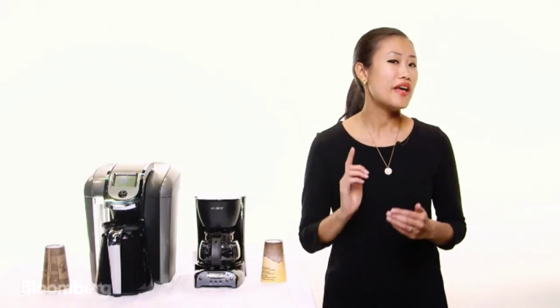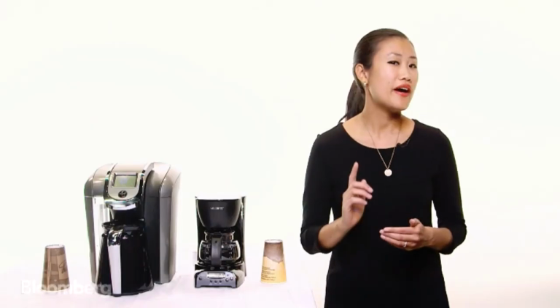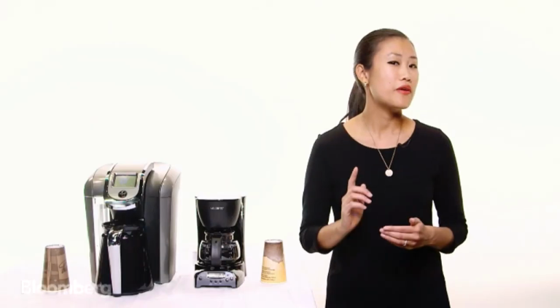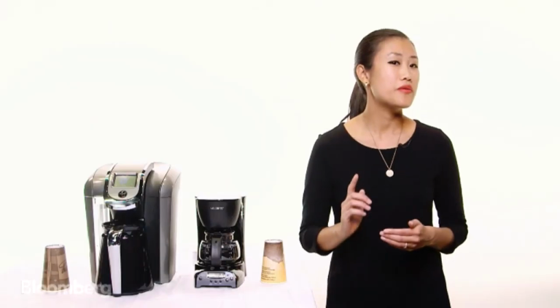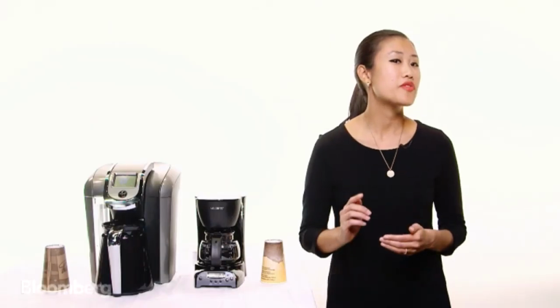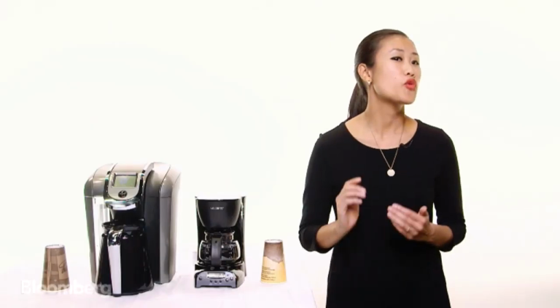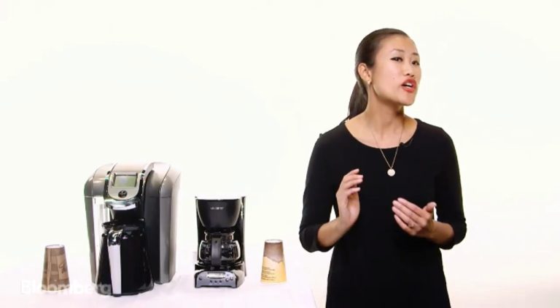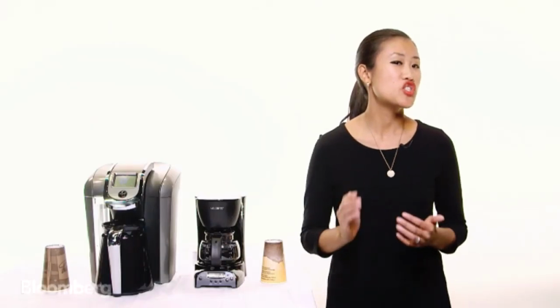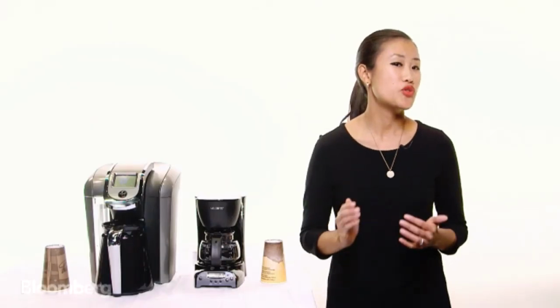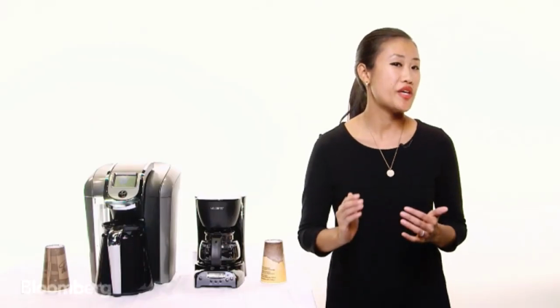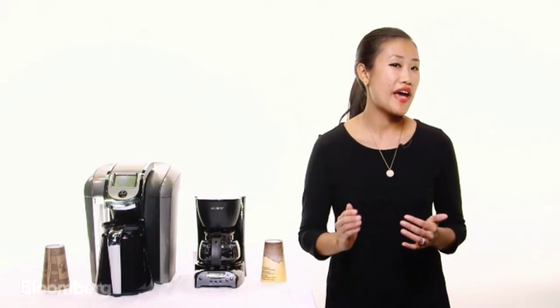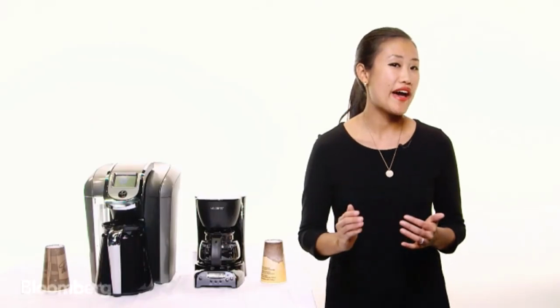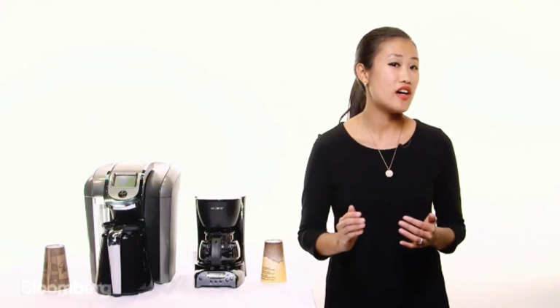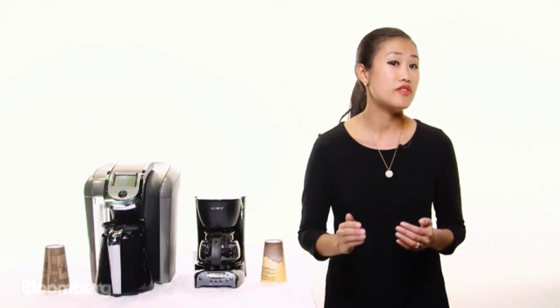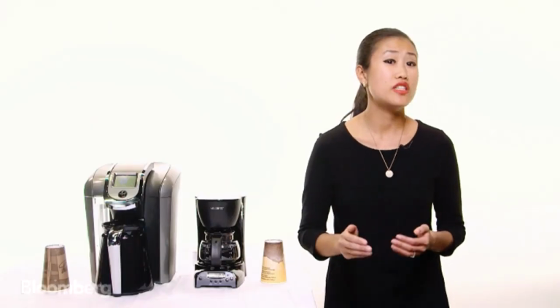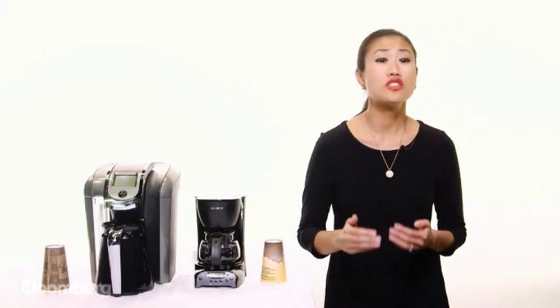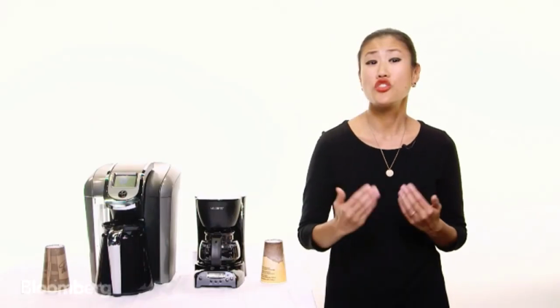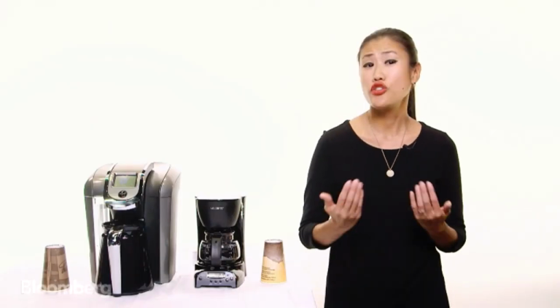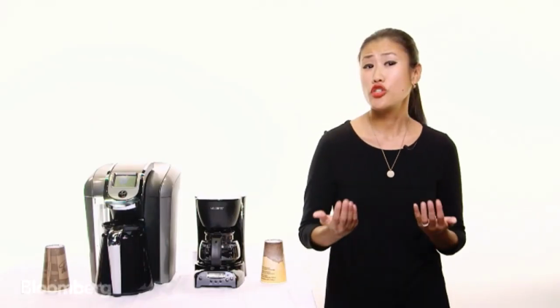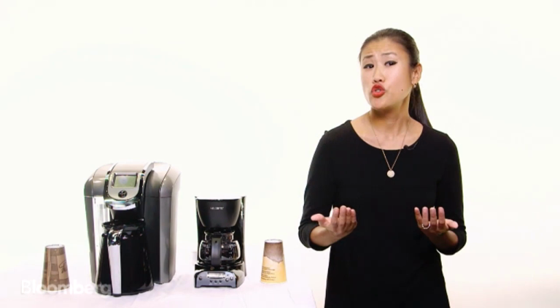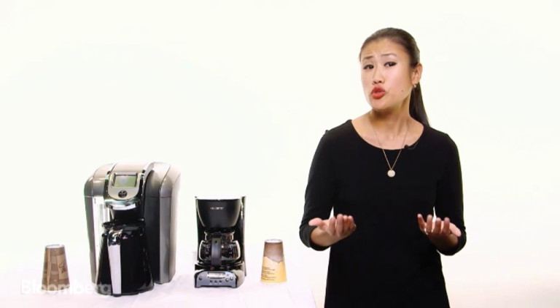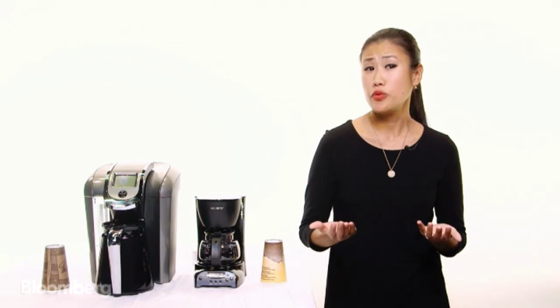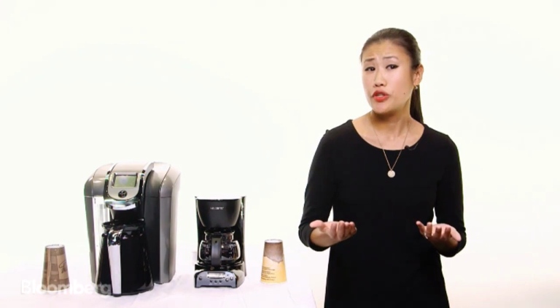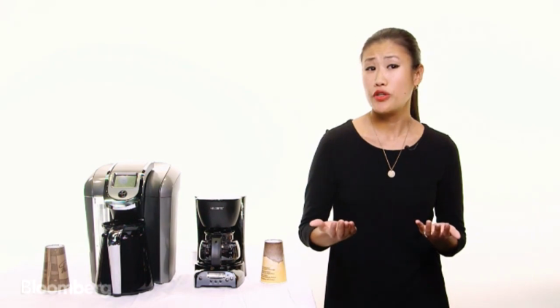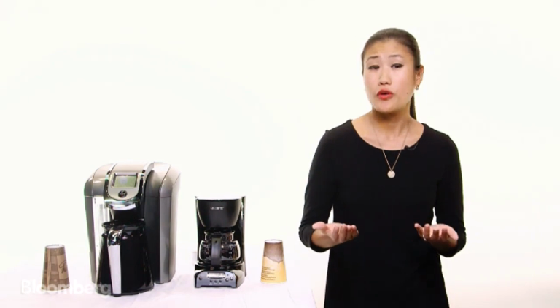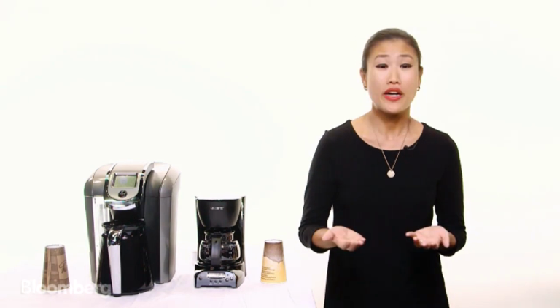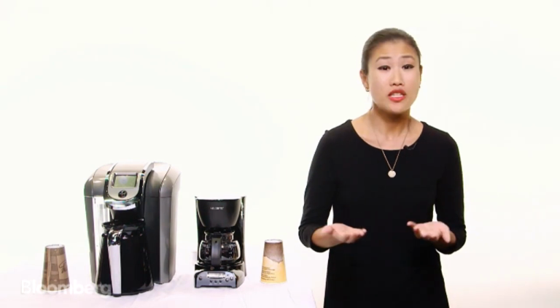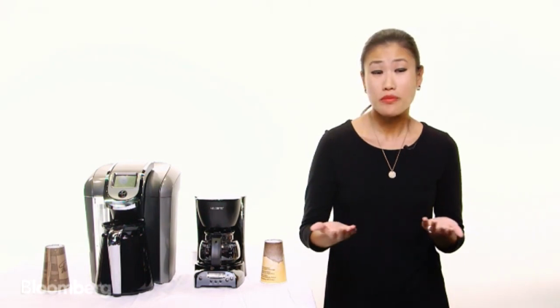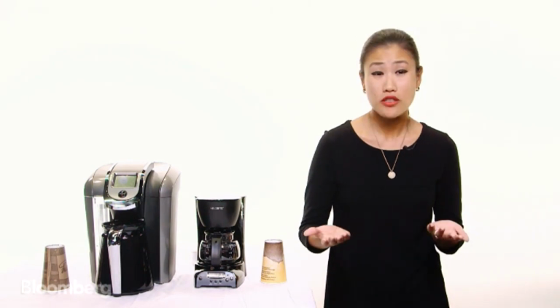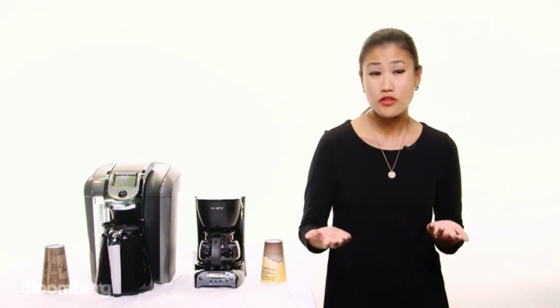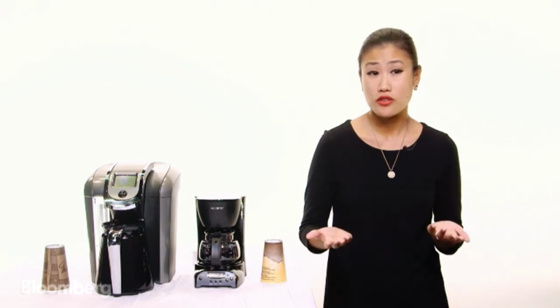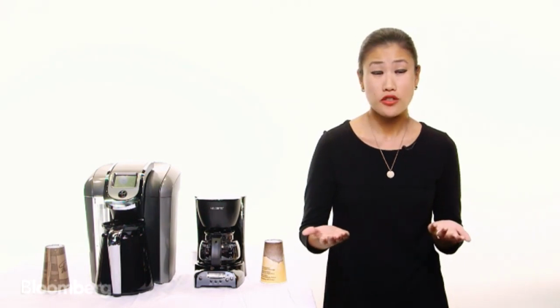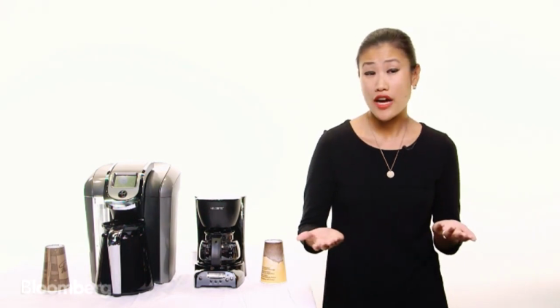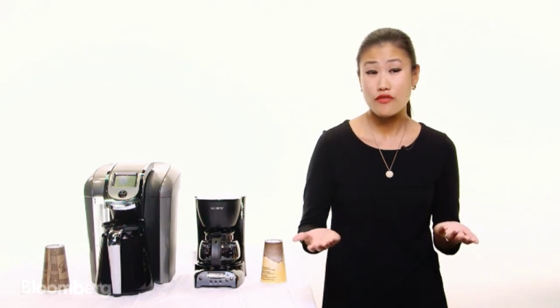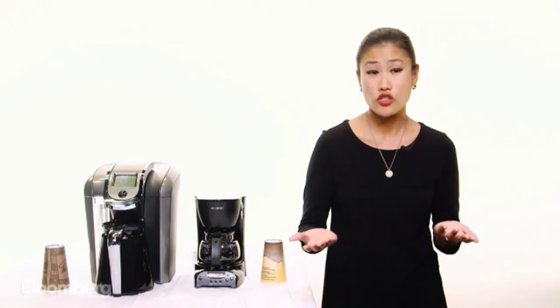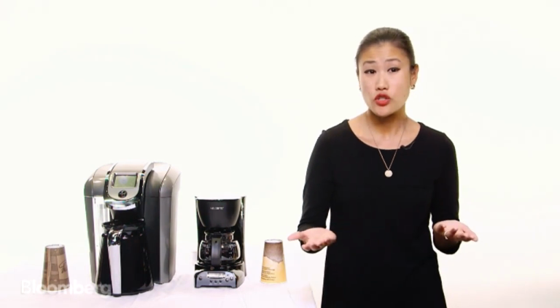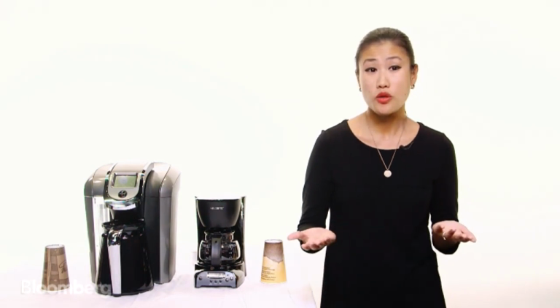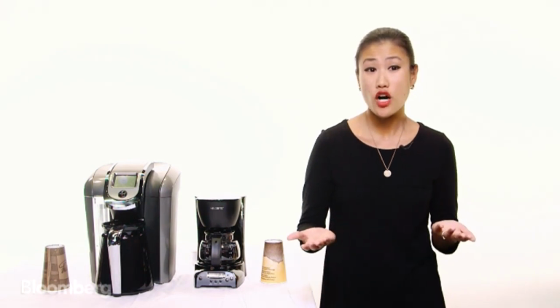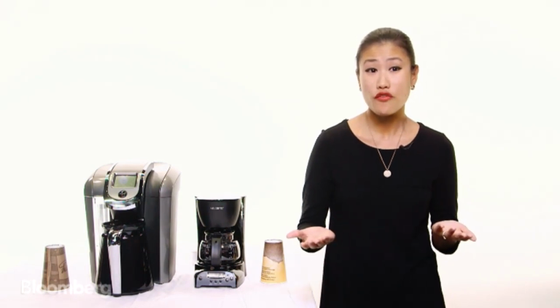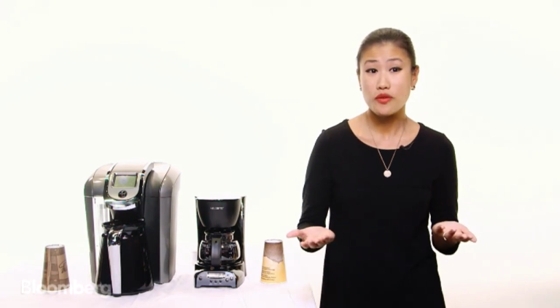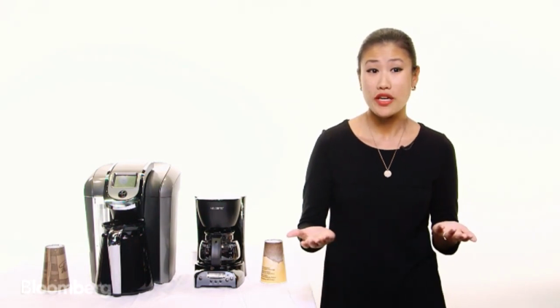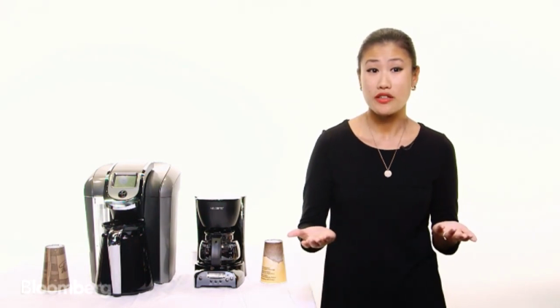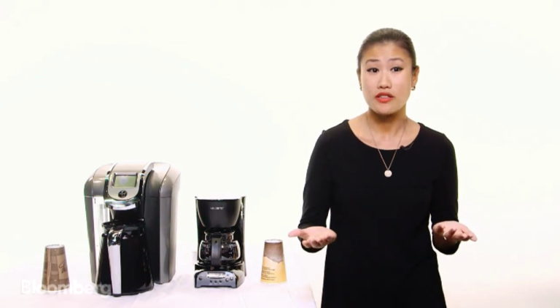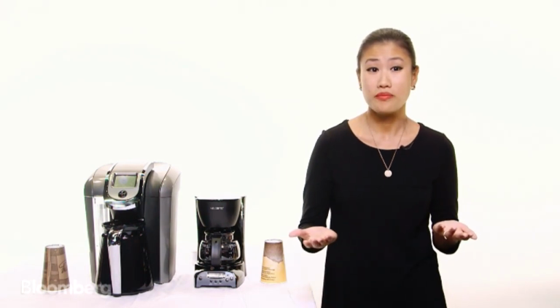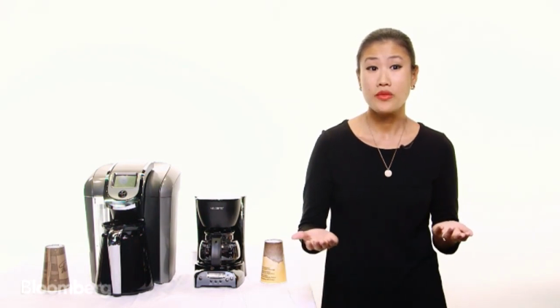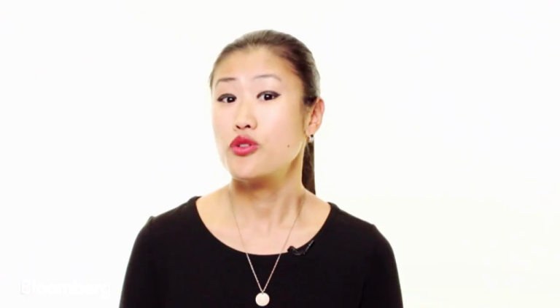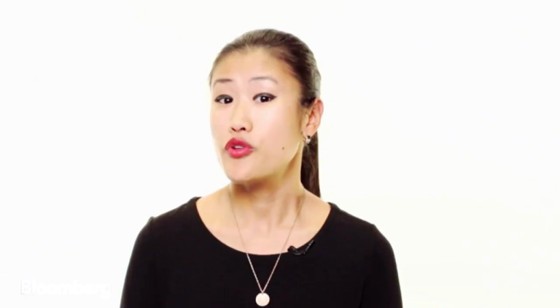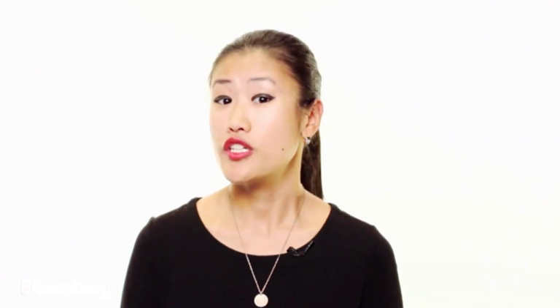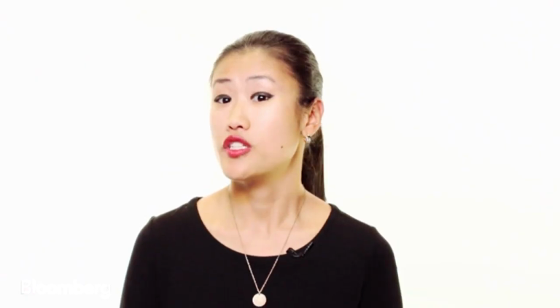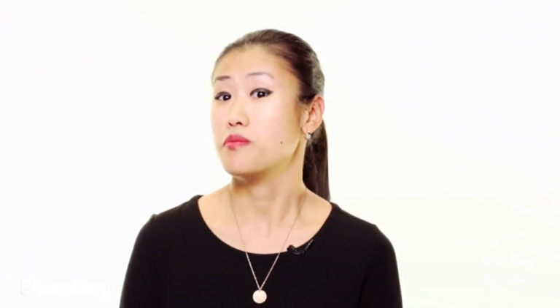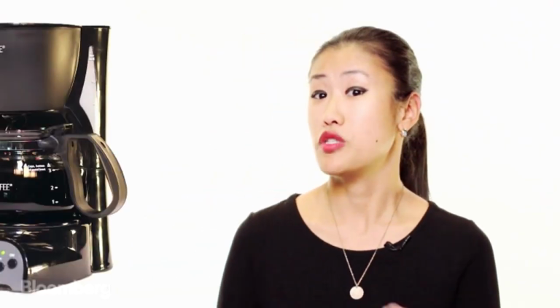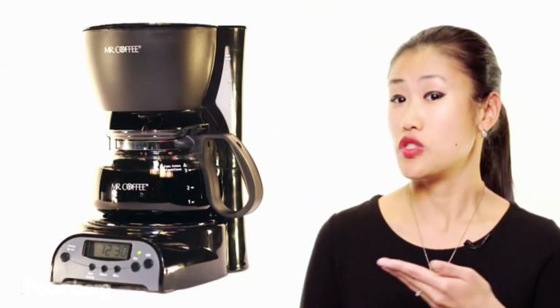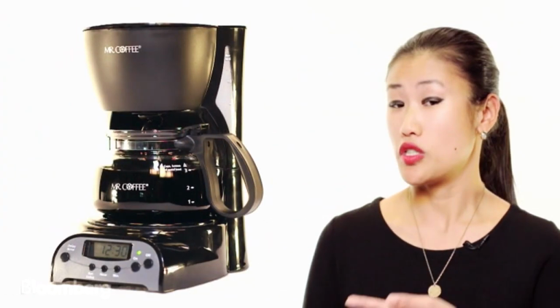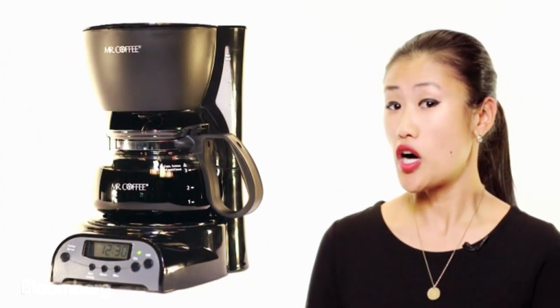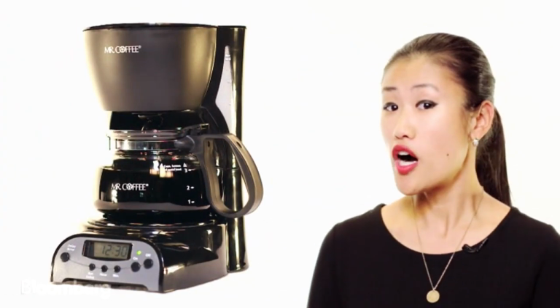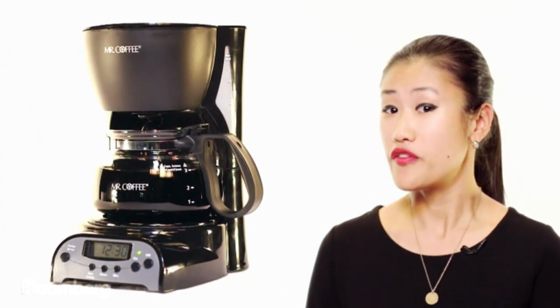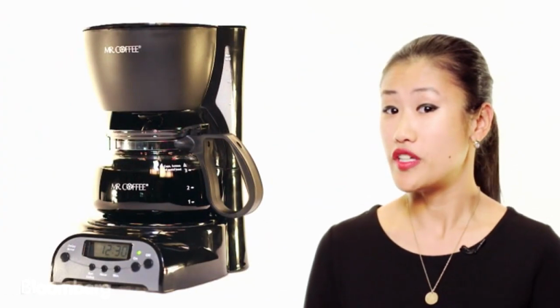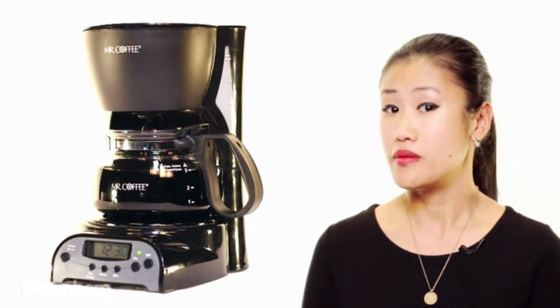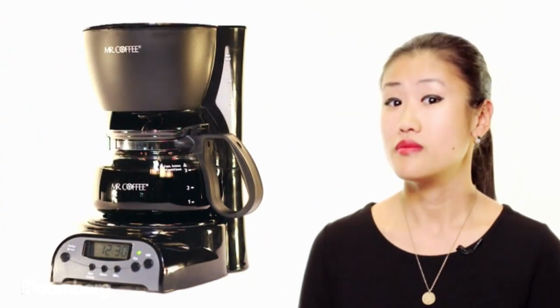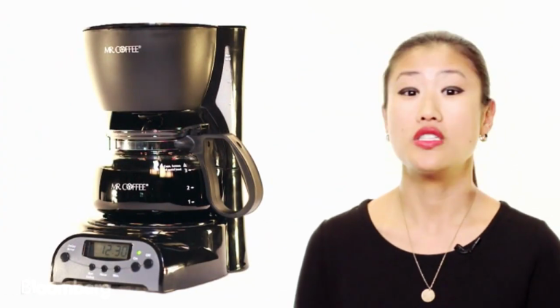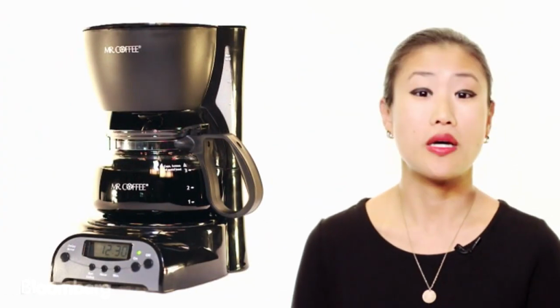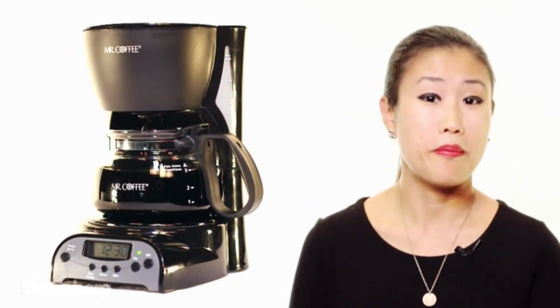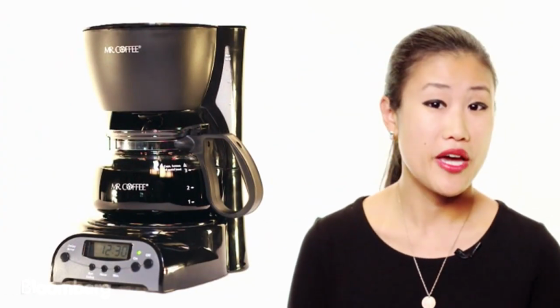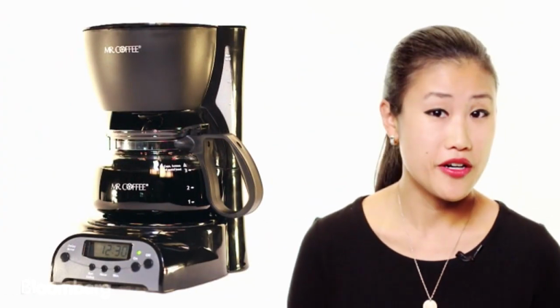Now the question we have is: is Keurig 2.0 any better than your average home coffee maker? We brought in a Mr. Coffee to compare.